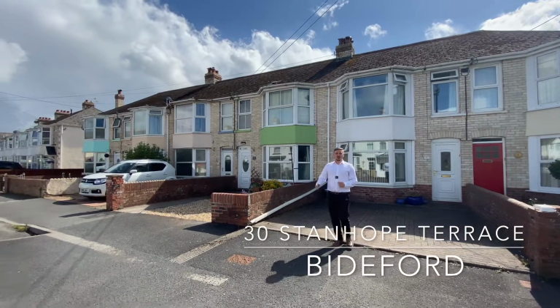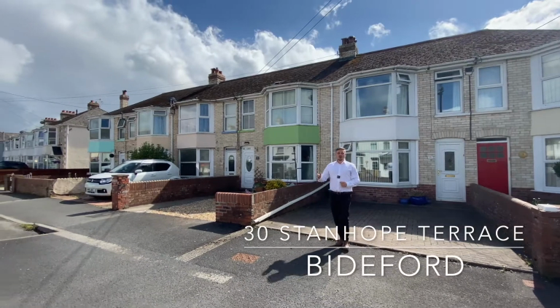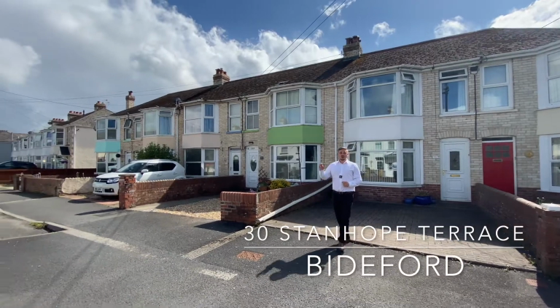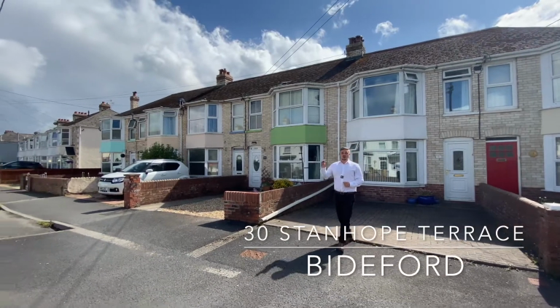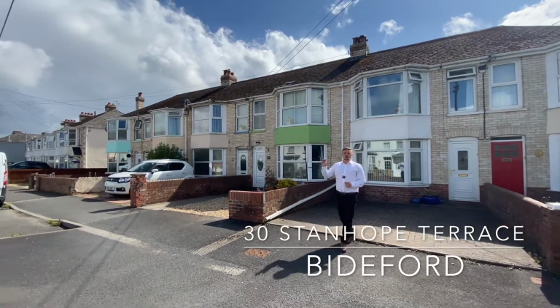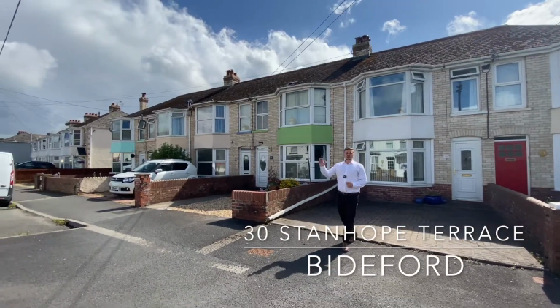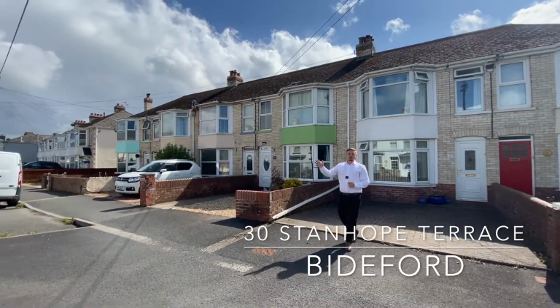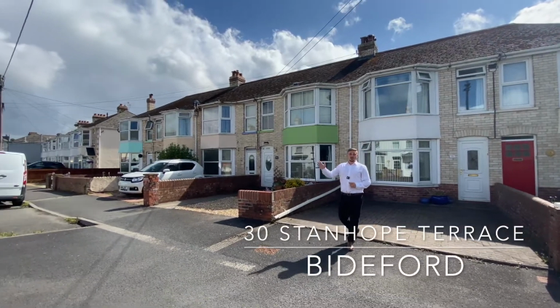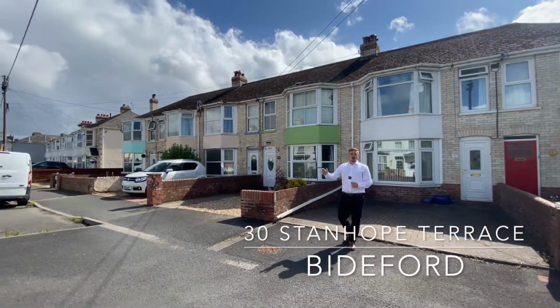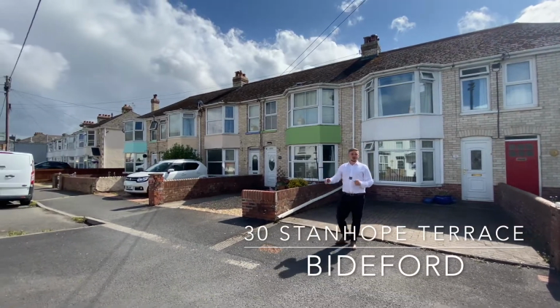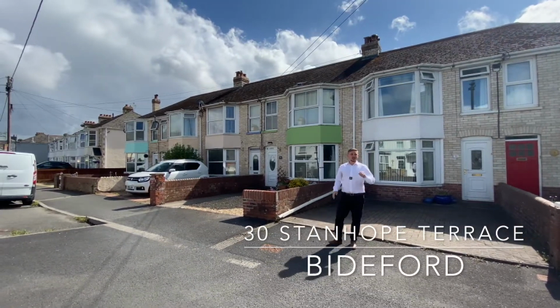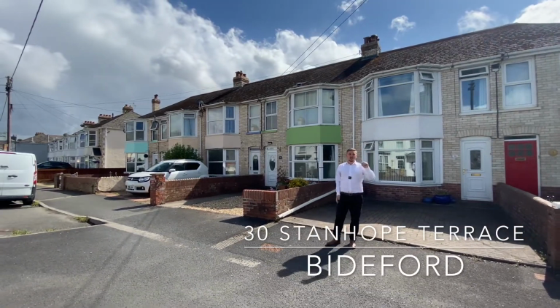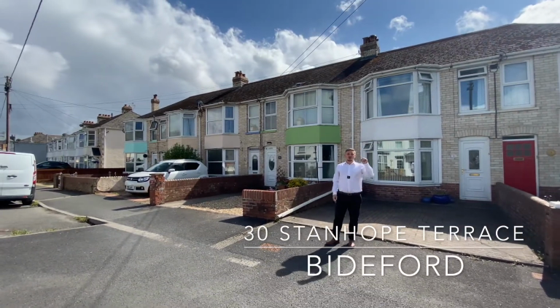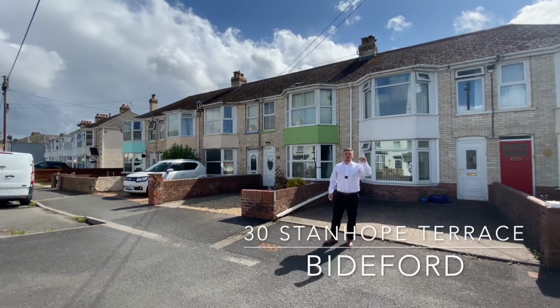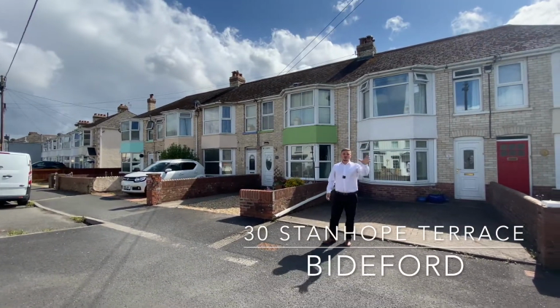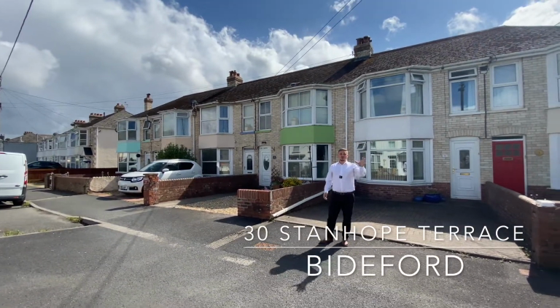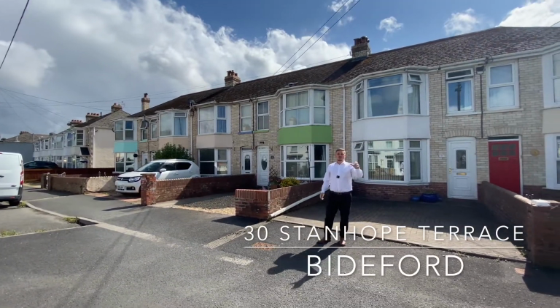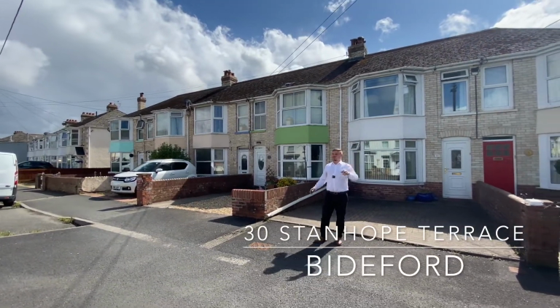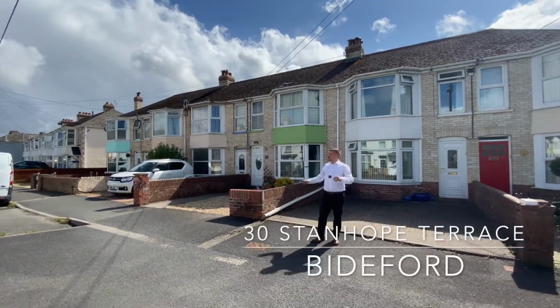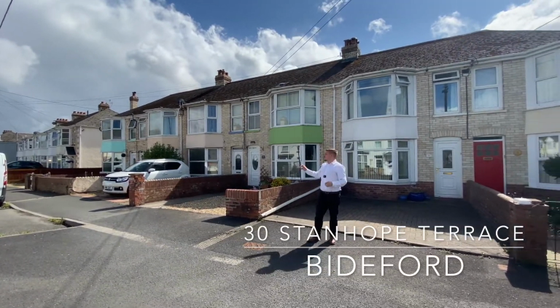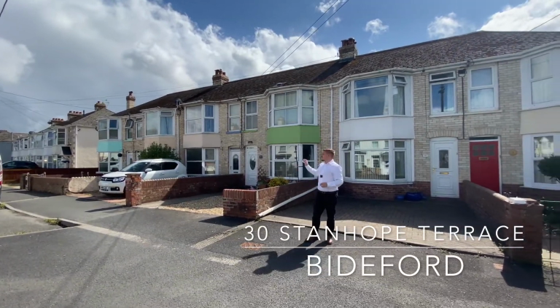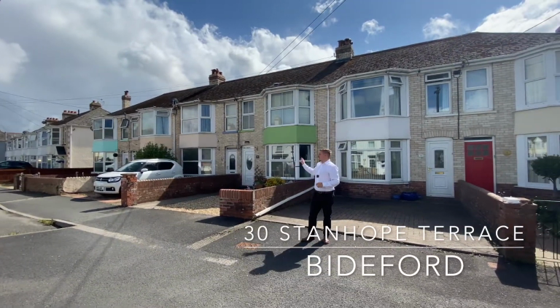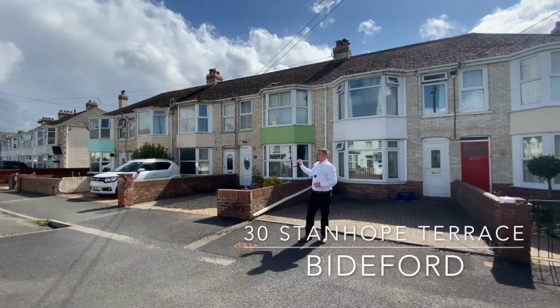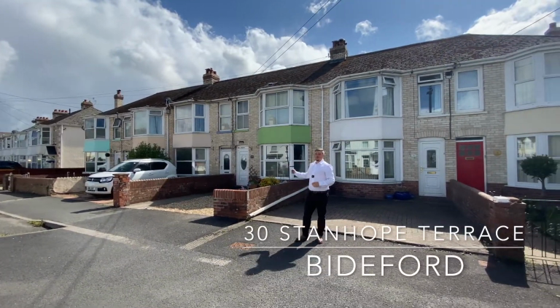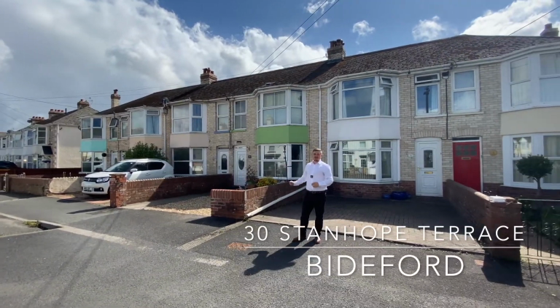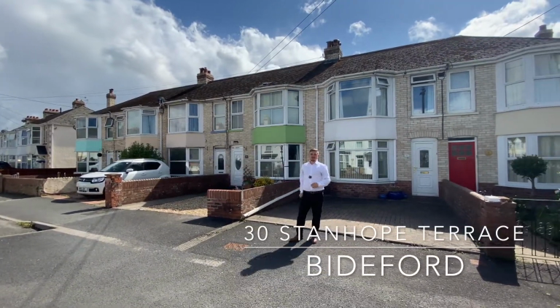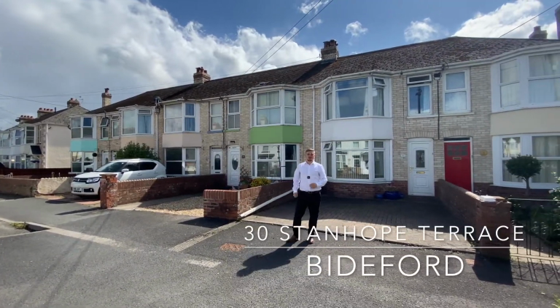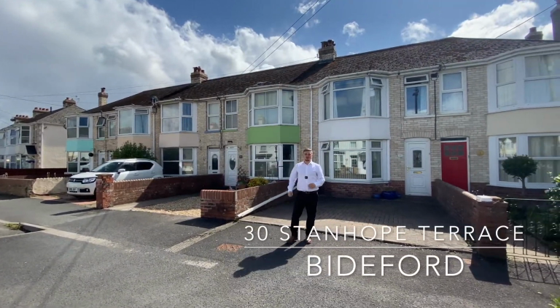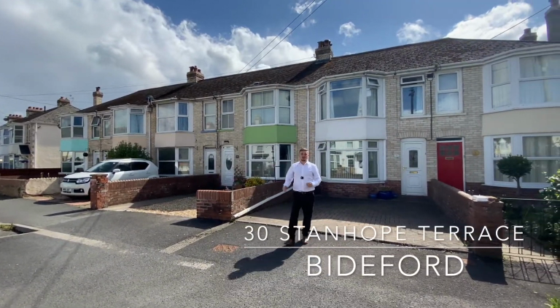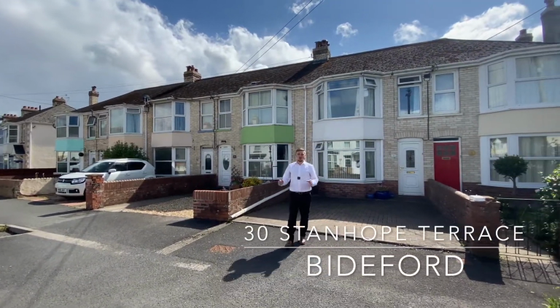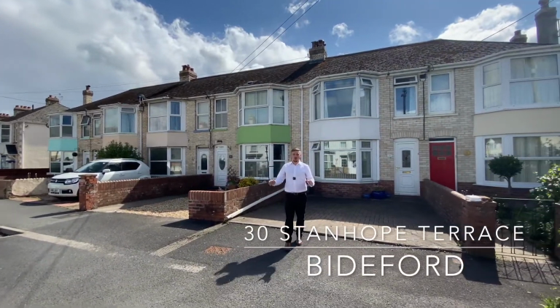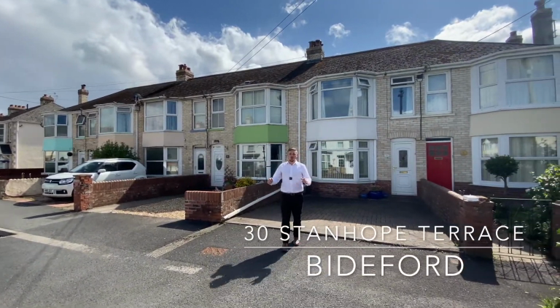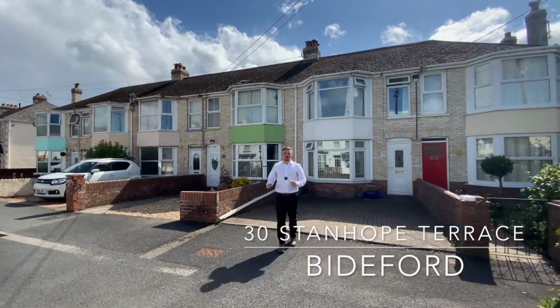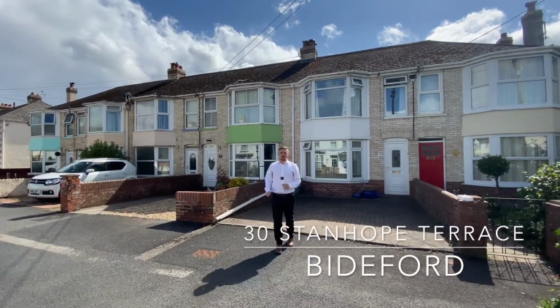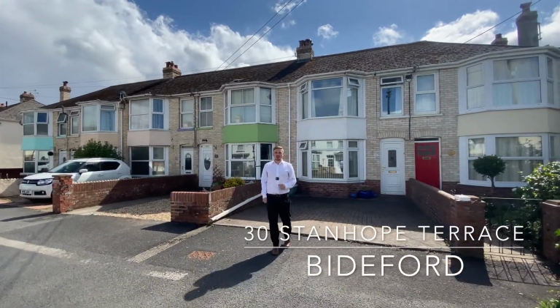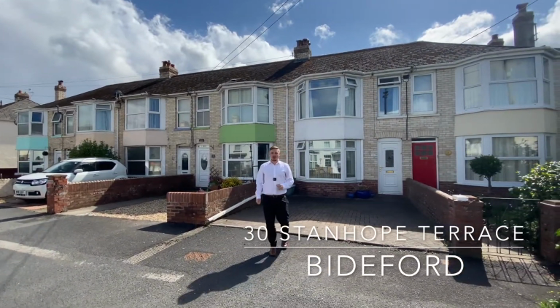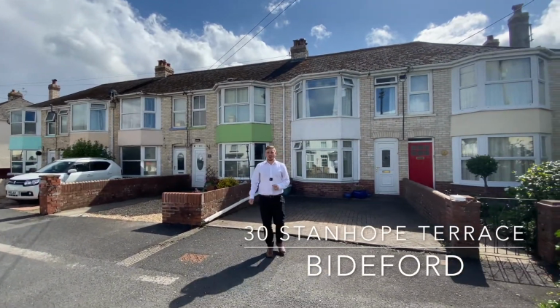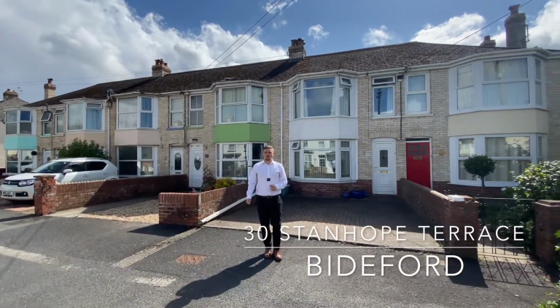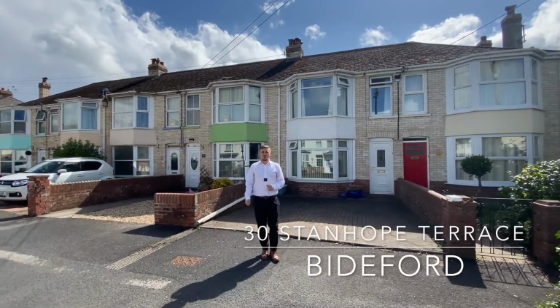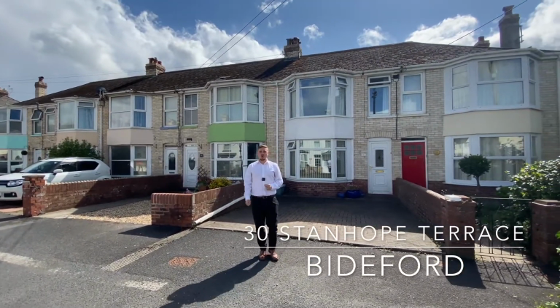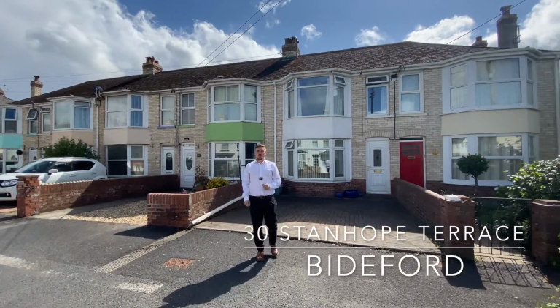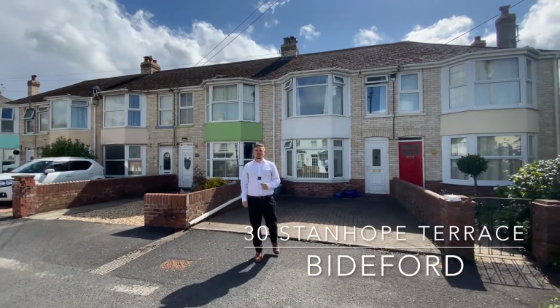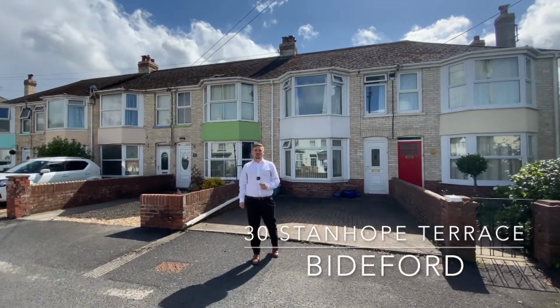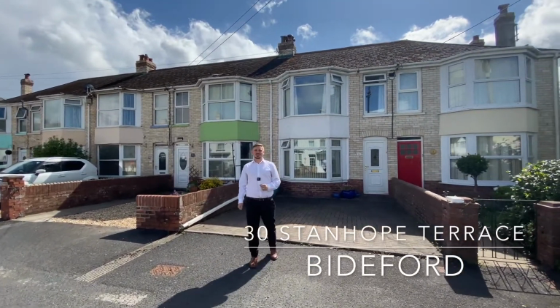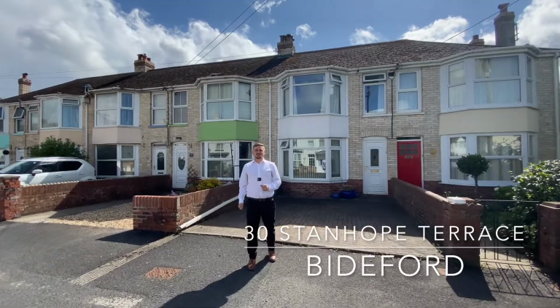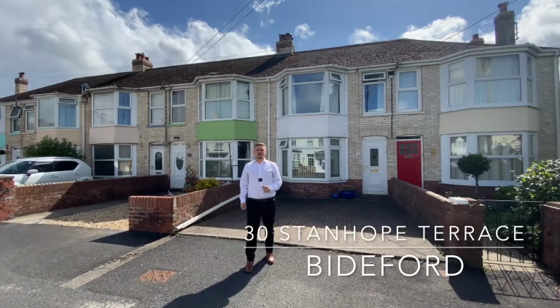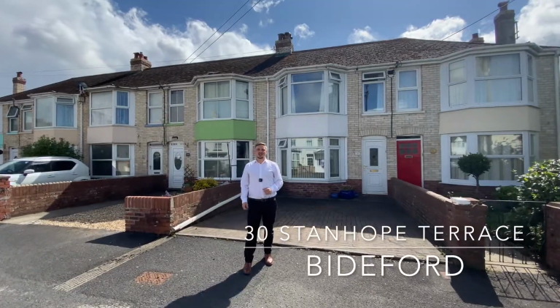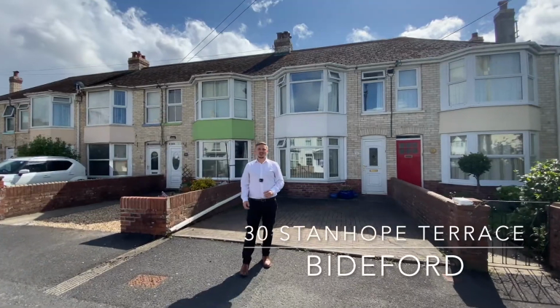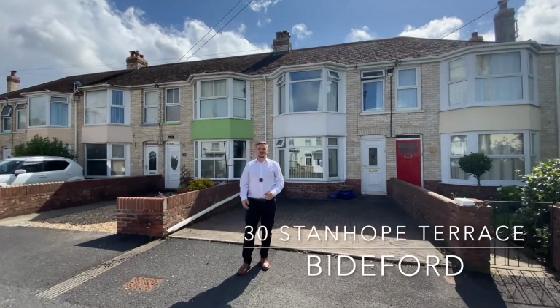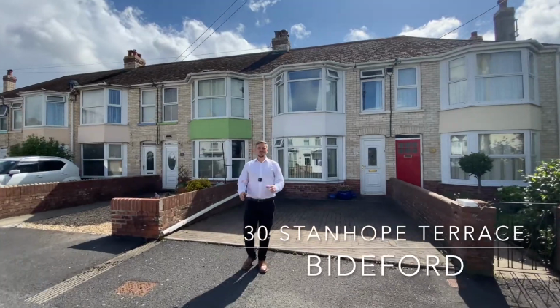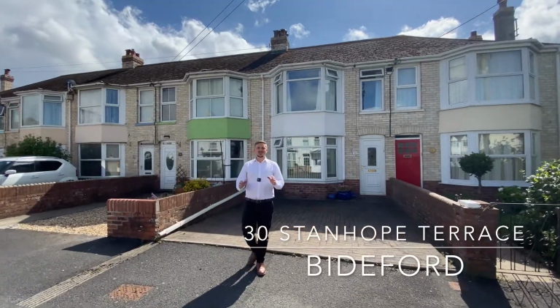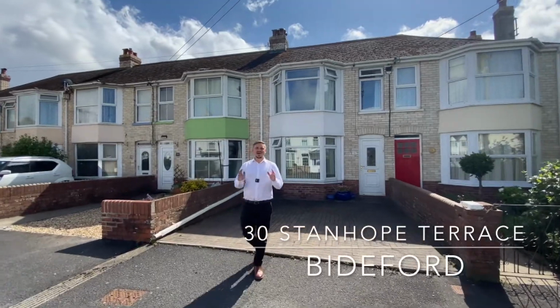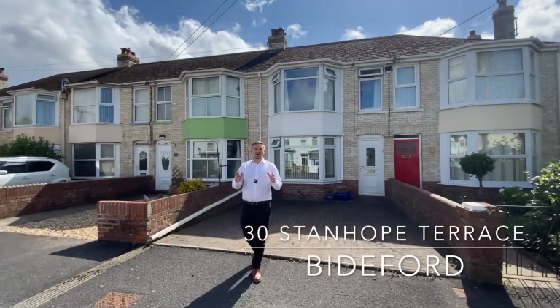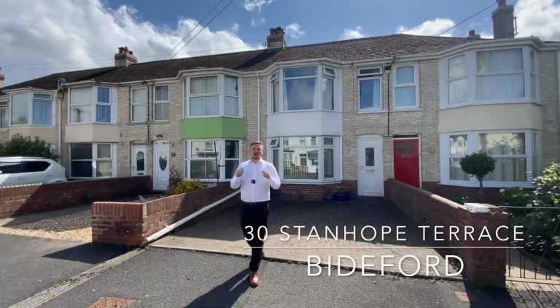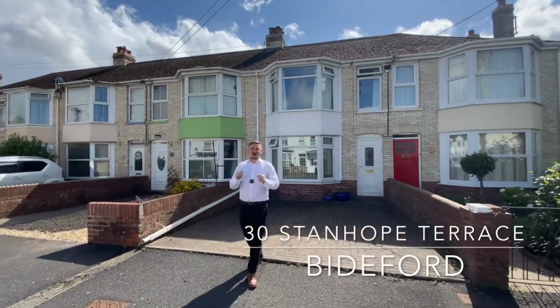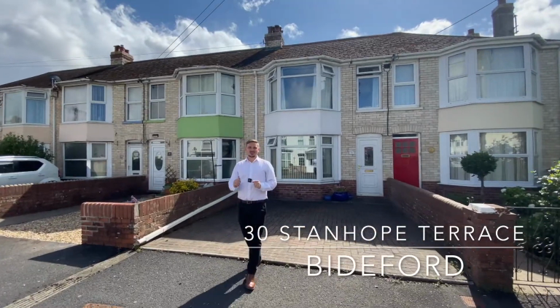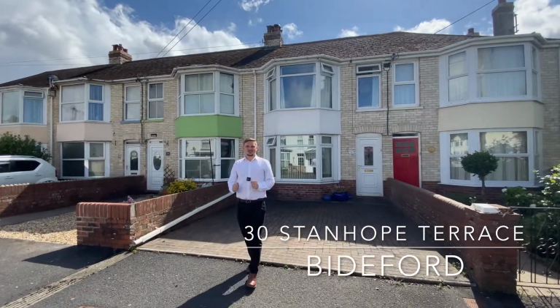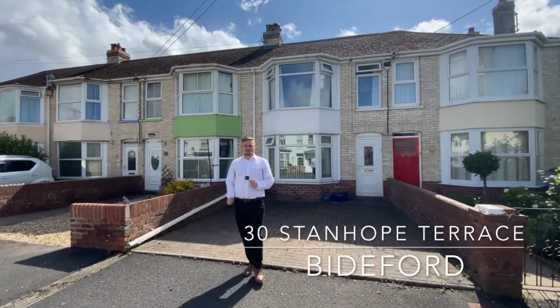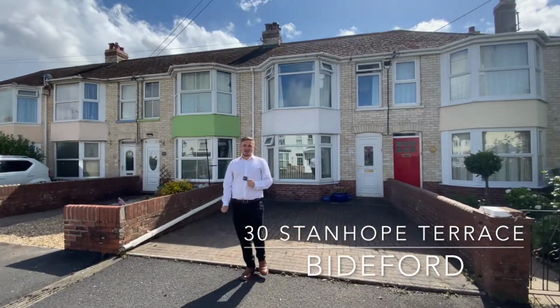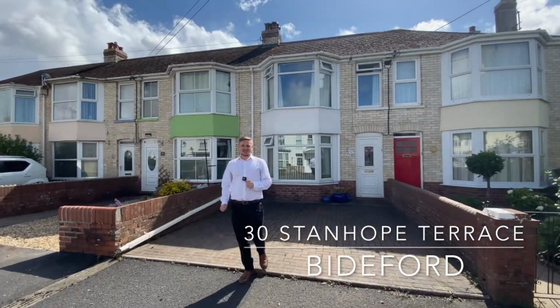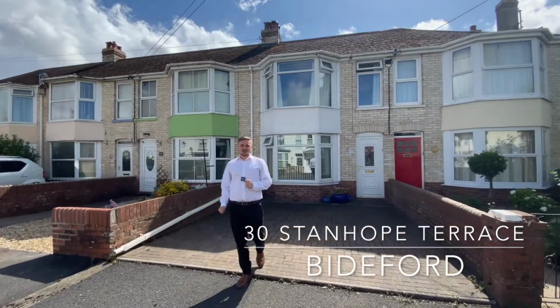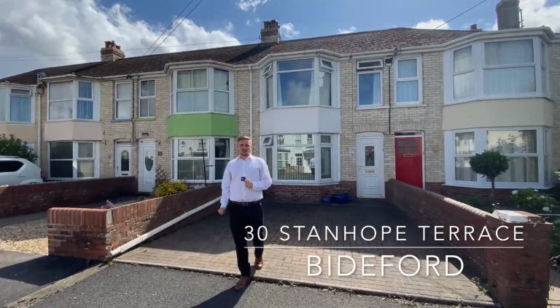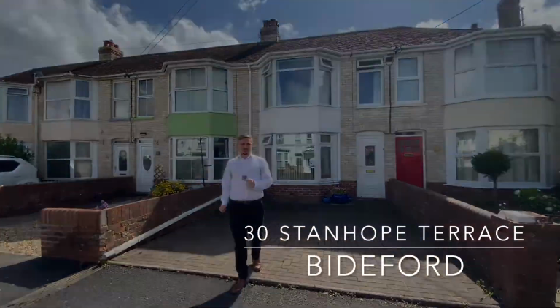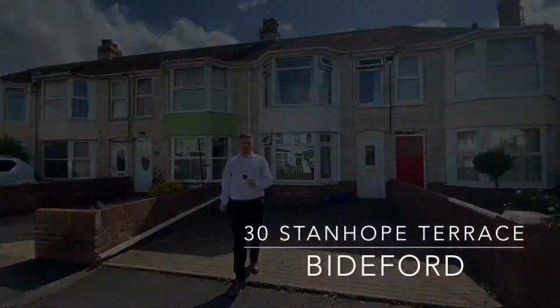We've got a supermarket, primary school, and secondary school all within close walking distance, so you cannot ask for a better location.